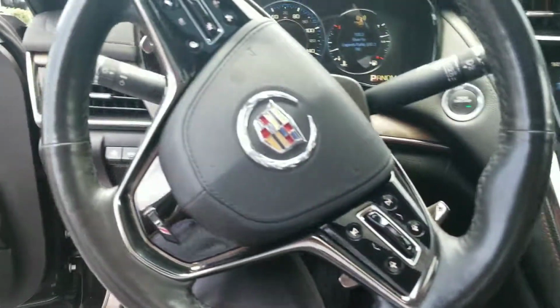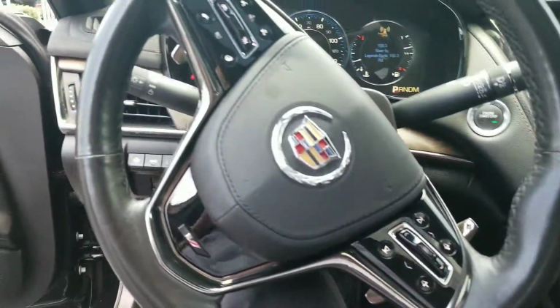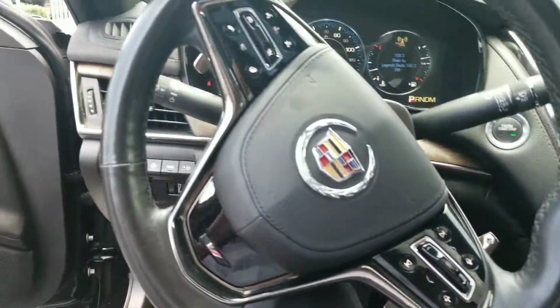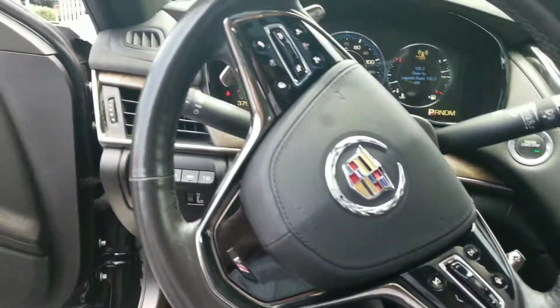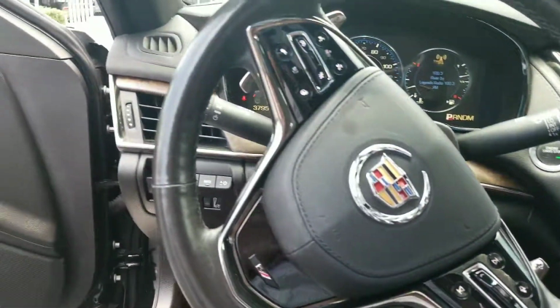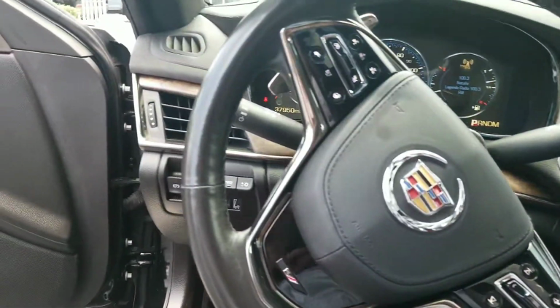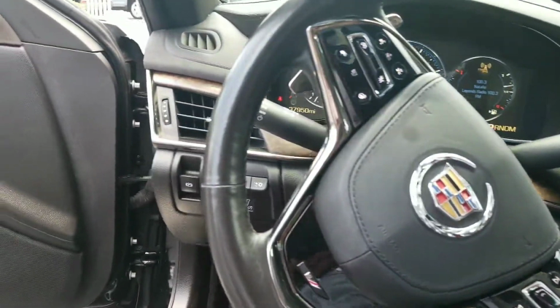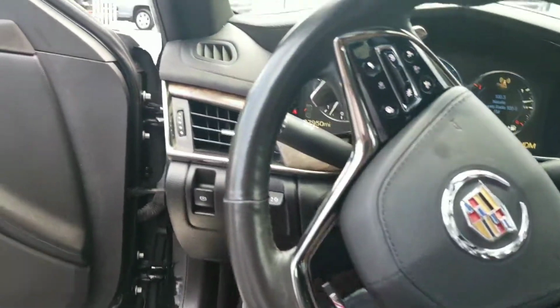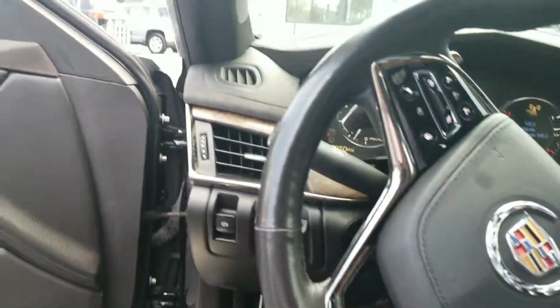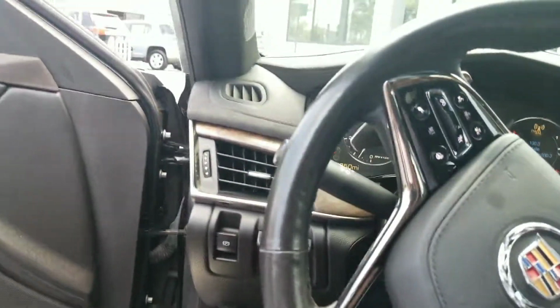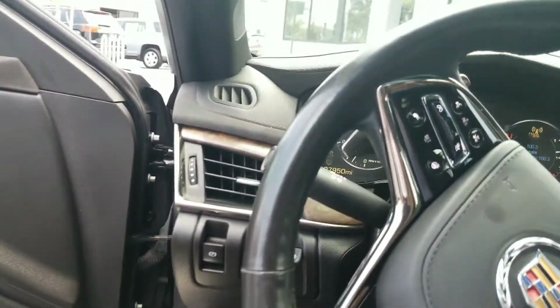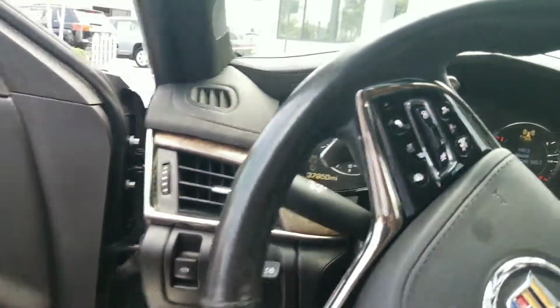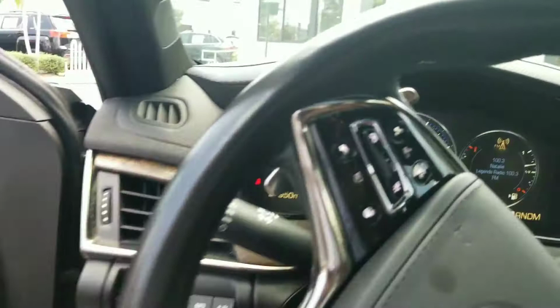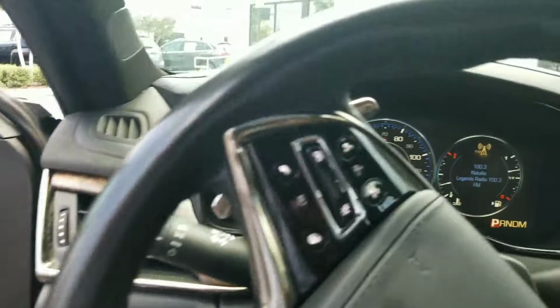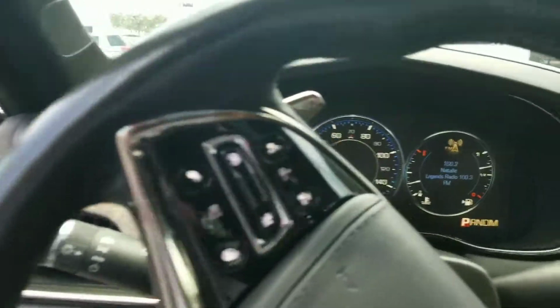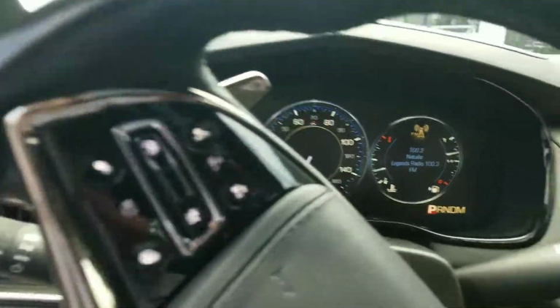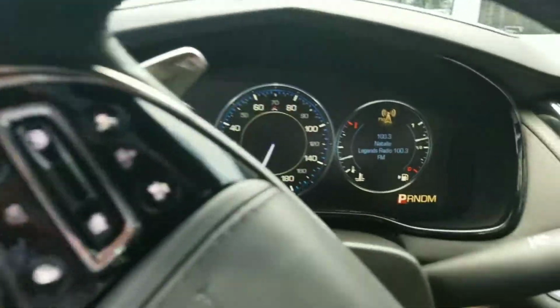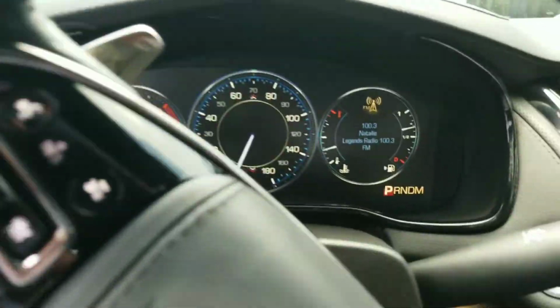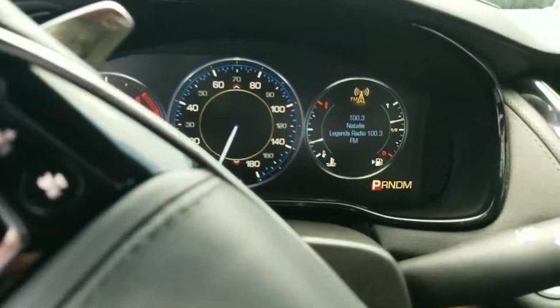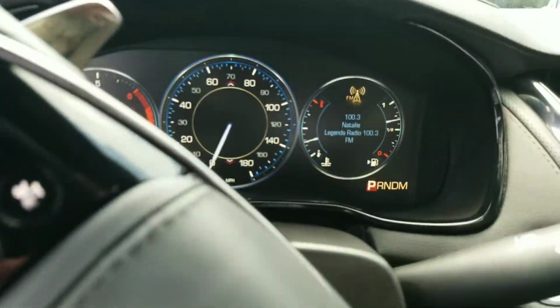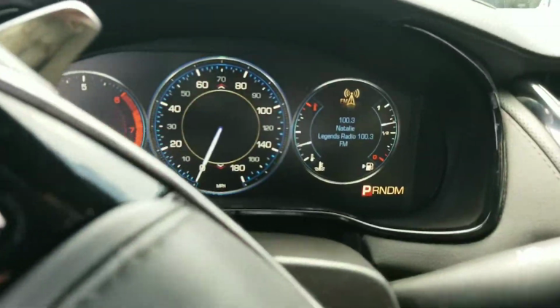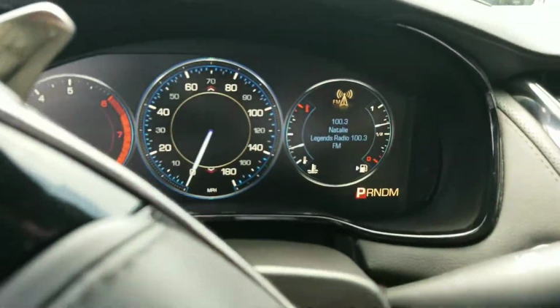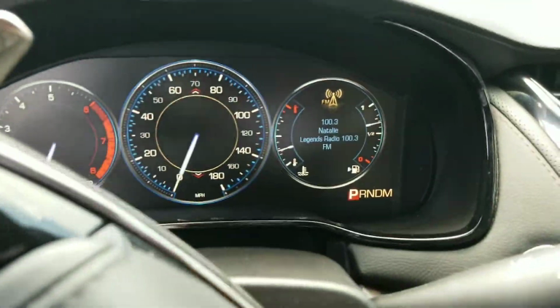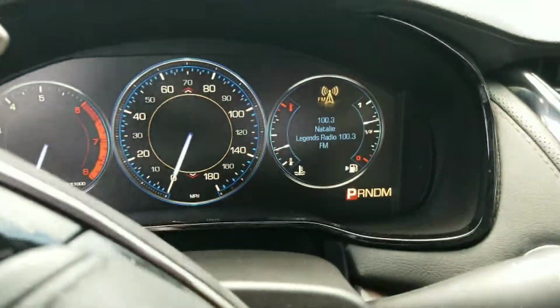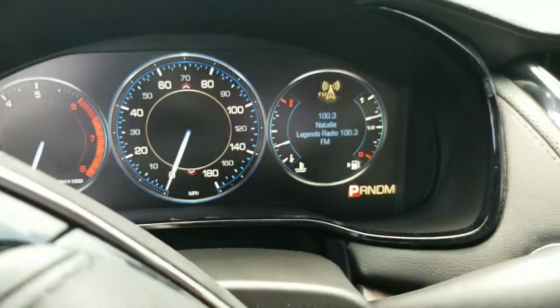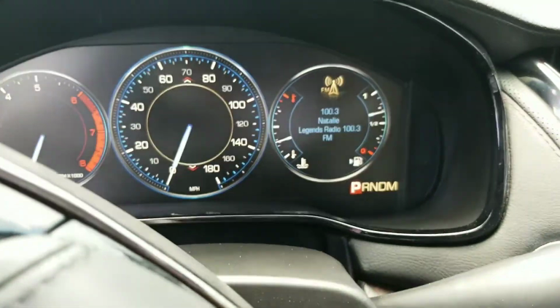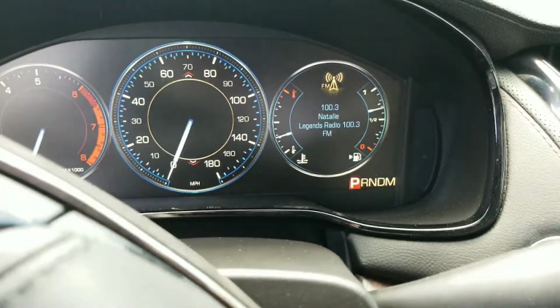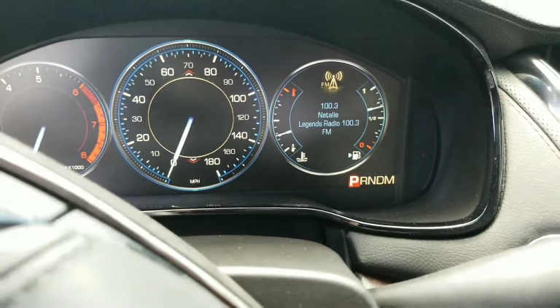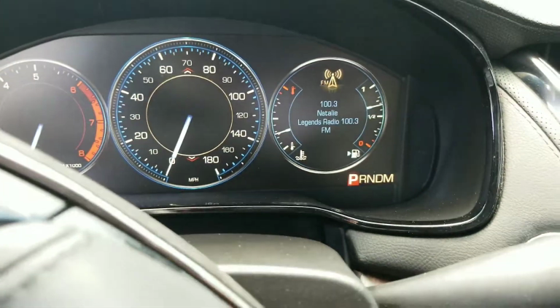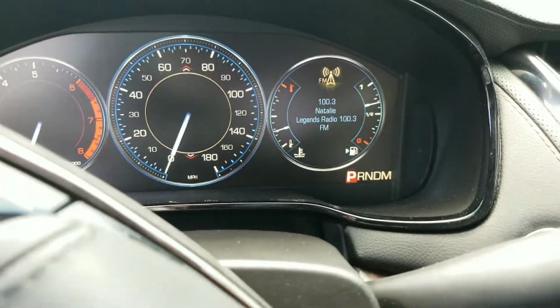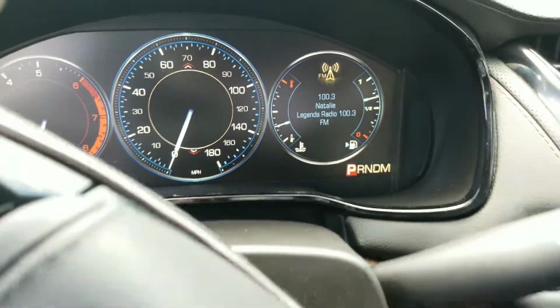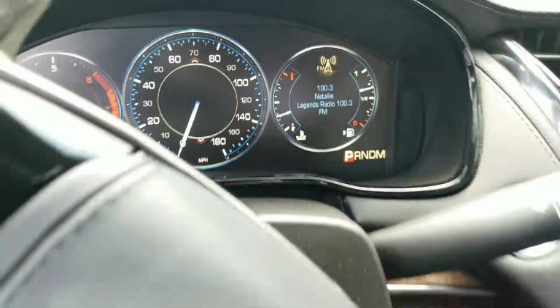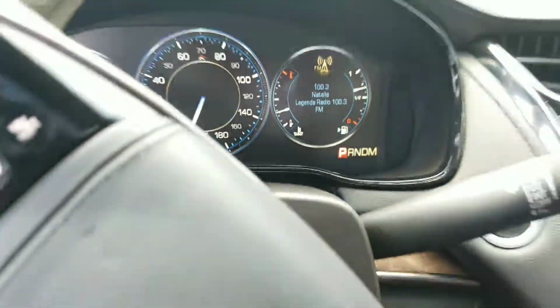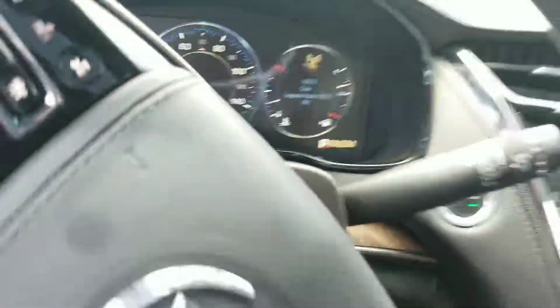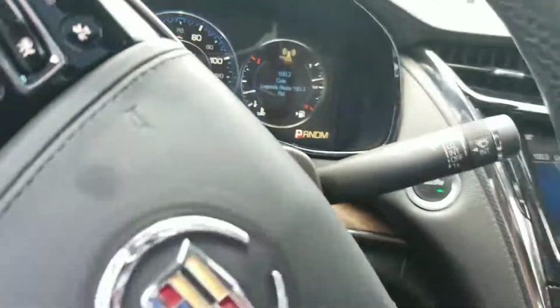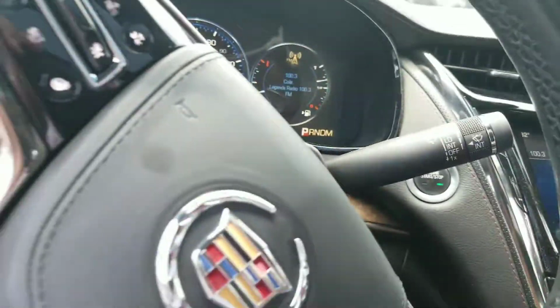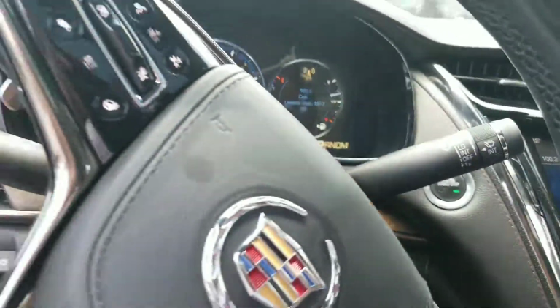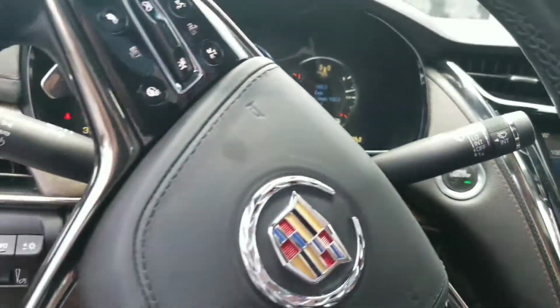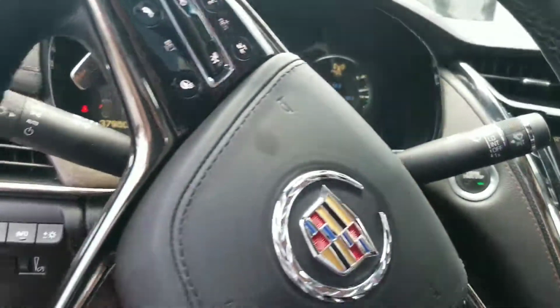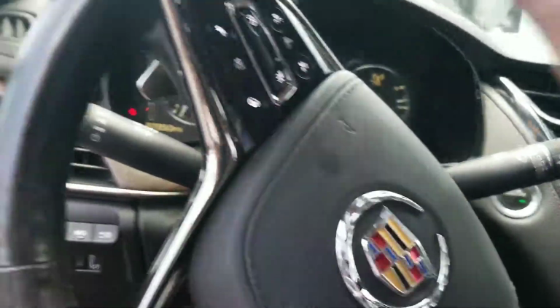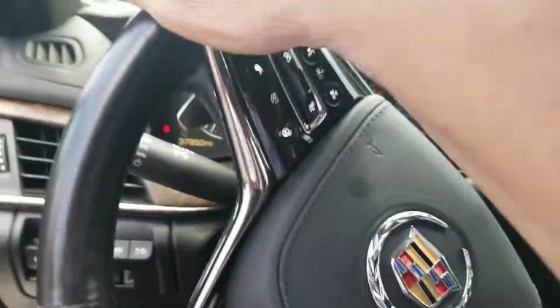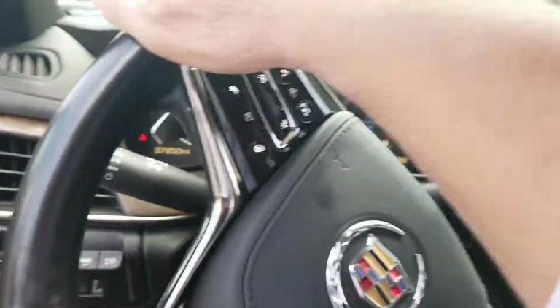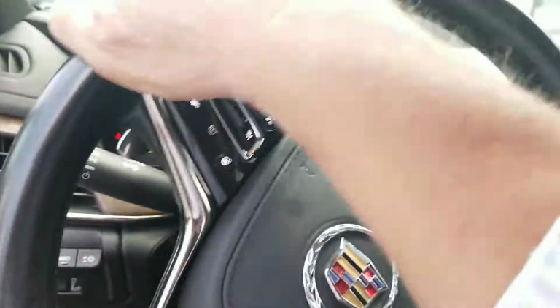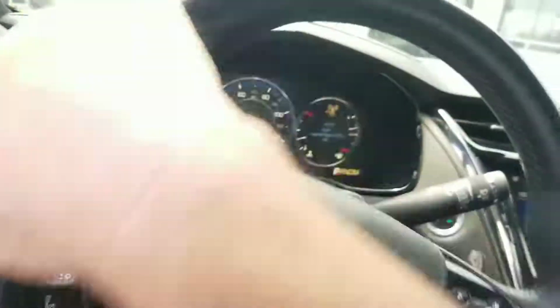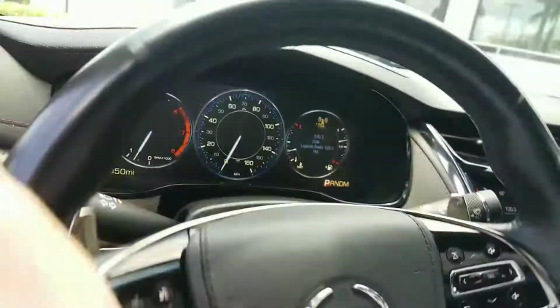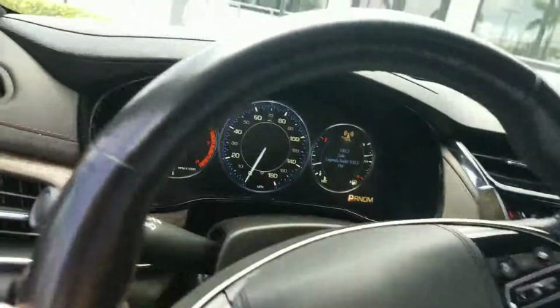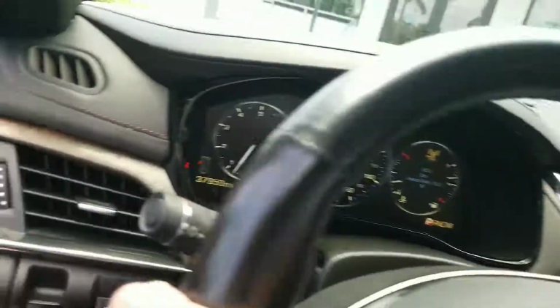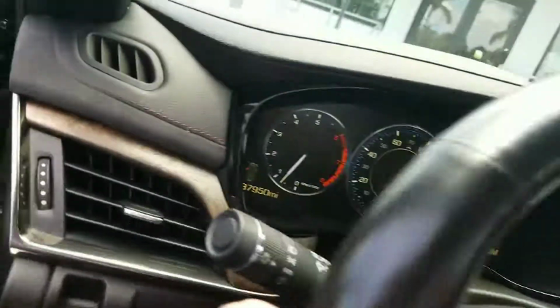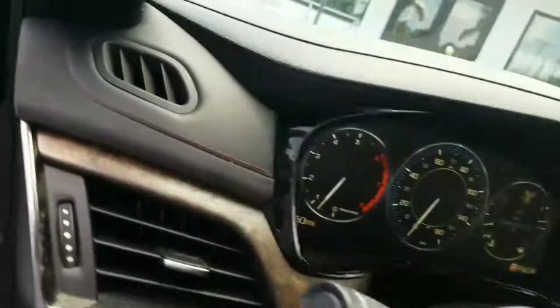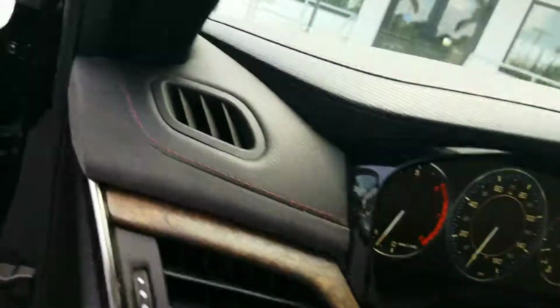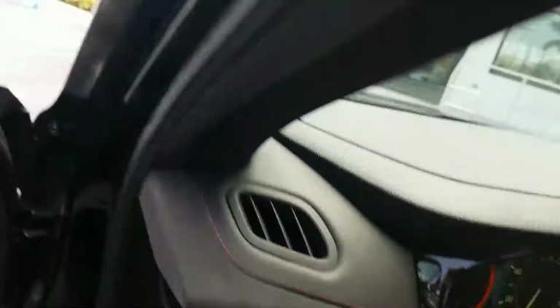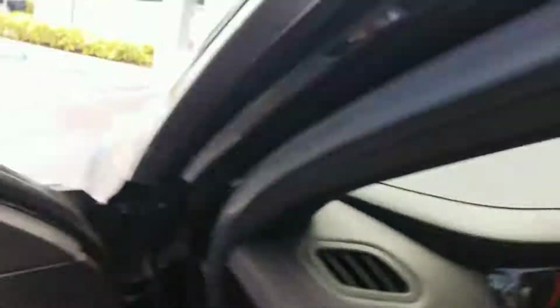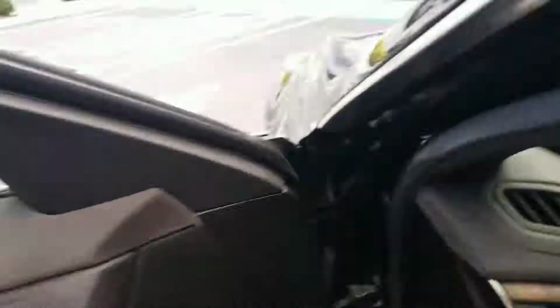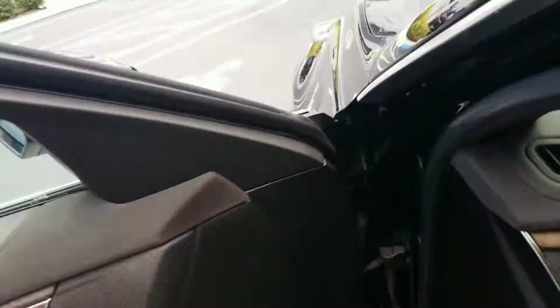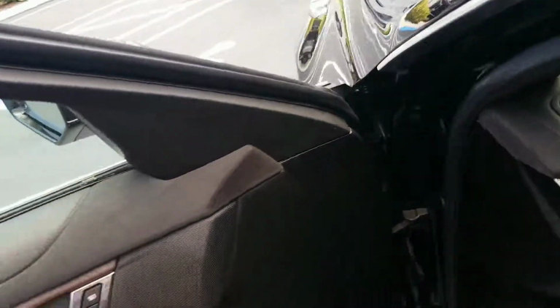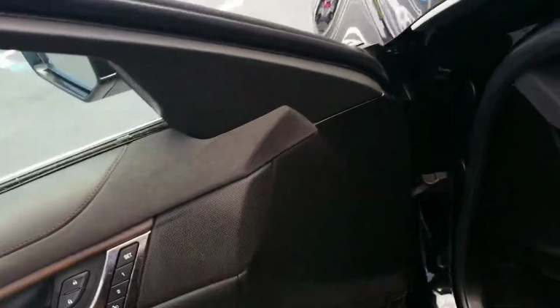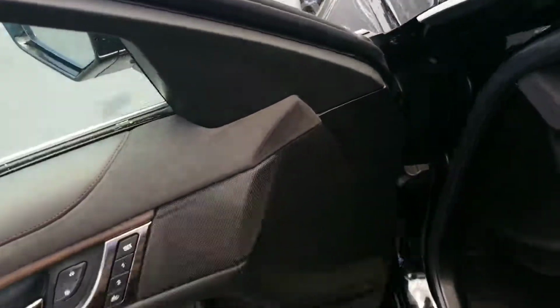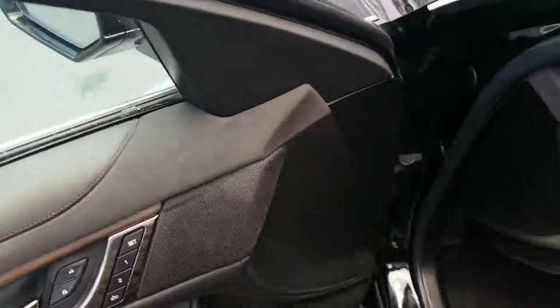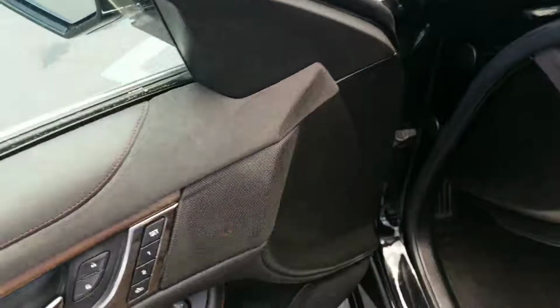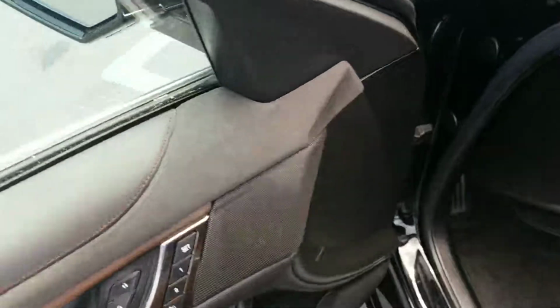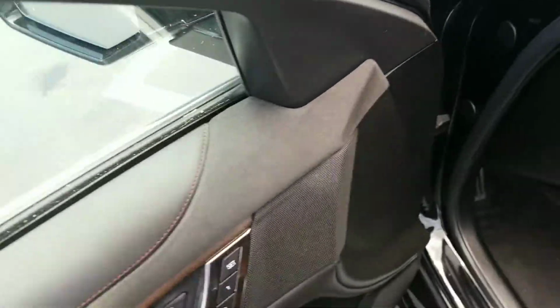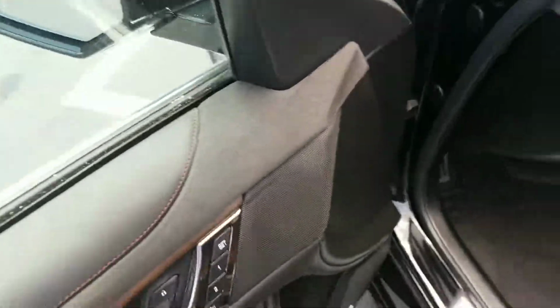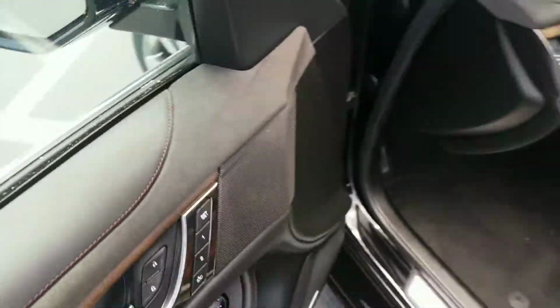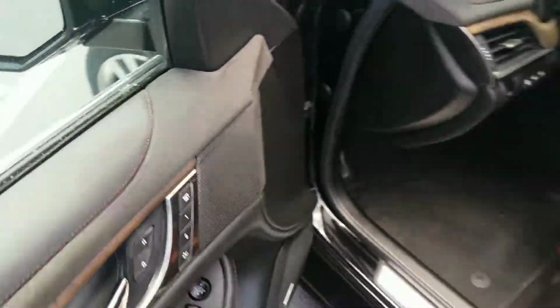Don't hesitate — give me a call. I'm looking forward to seeing you. There are different modes you can drive the vehicle in.